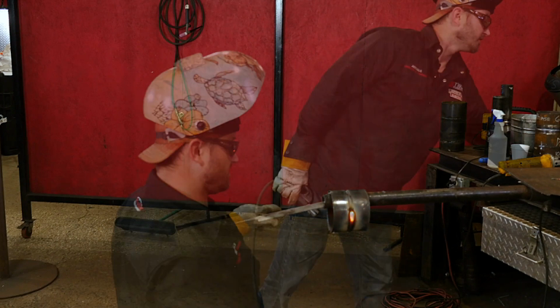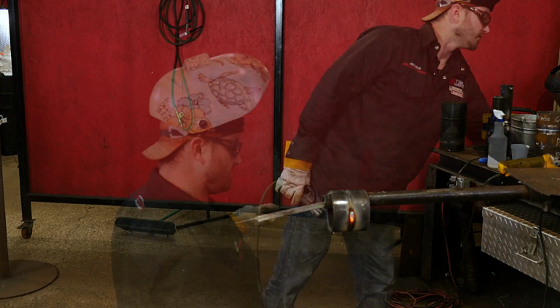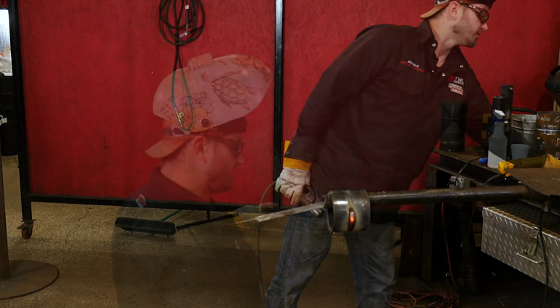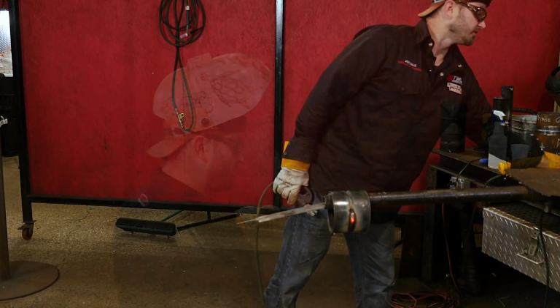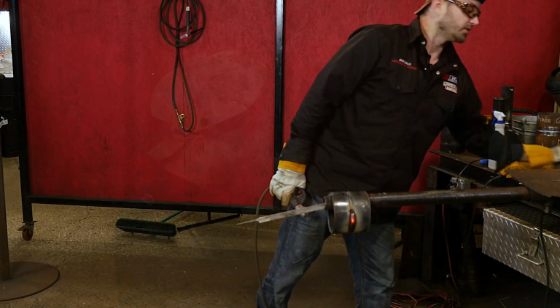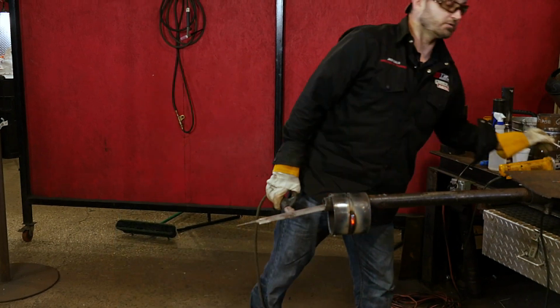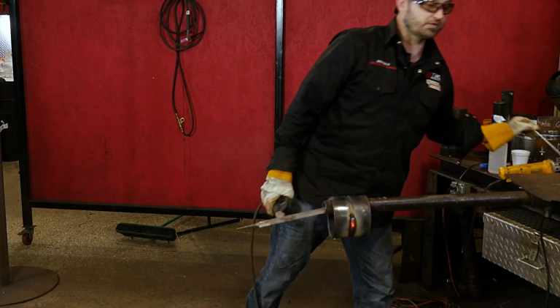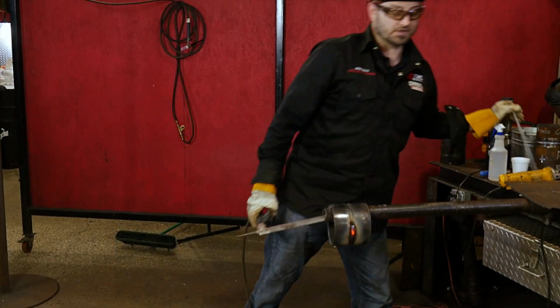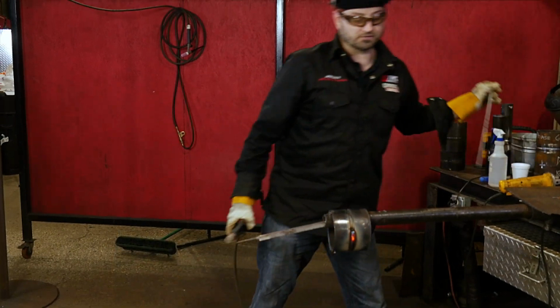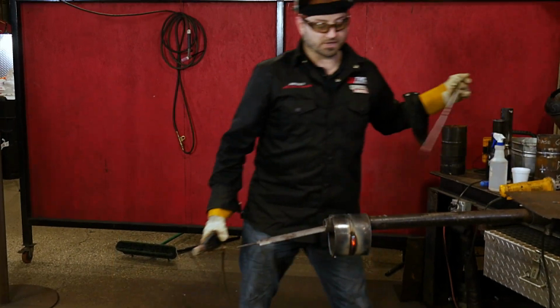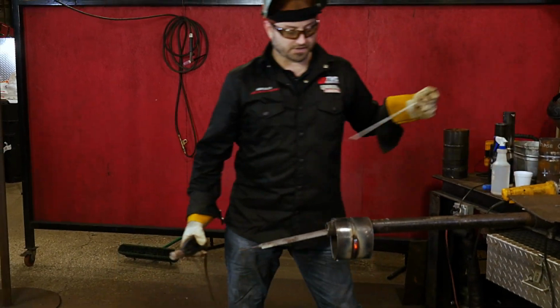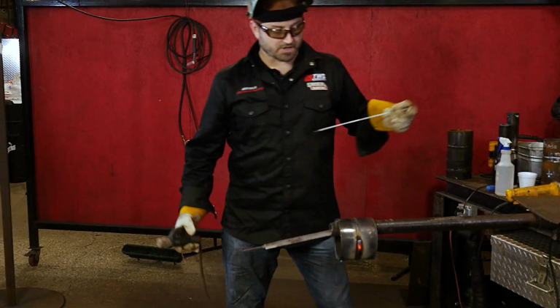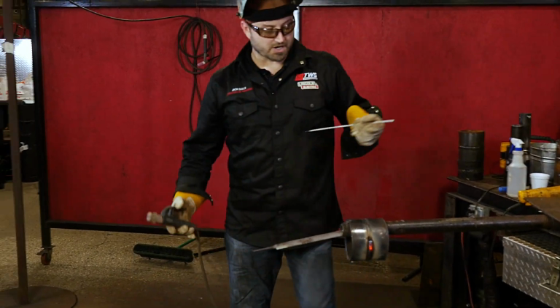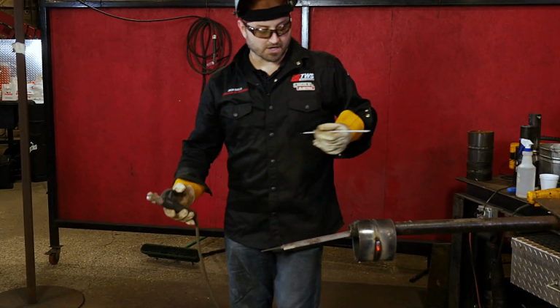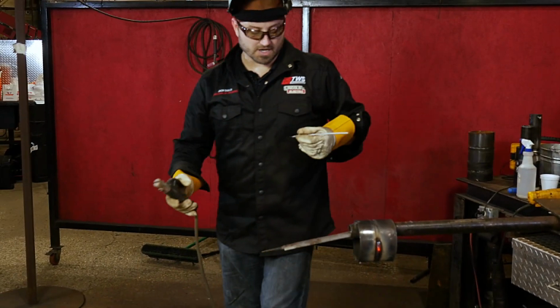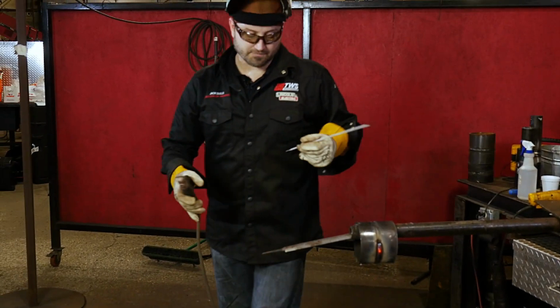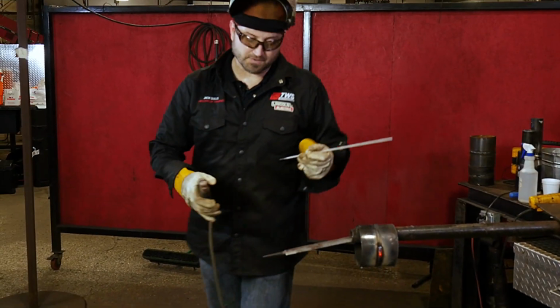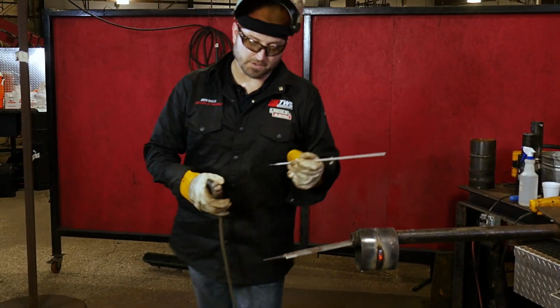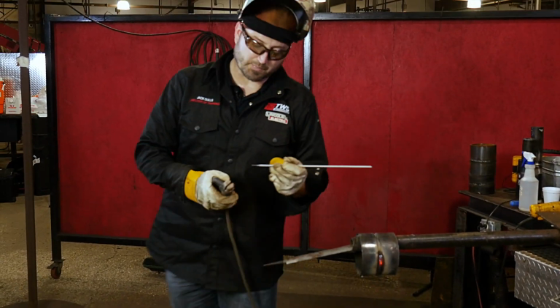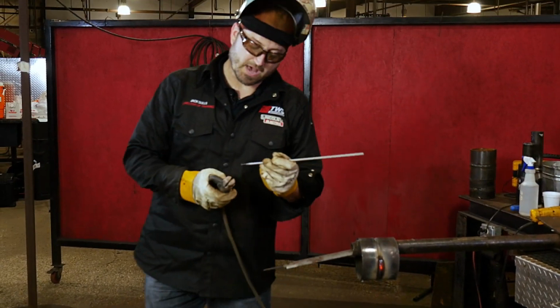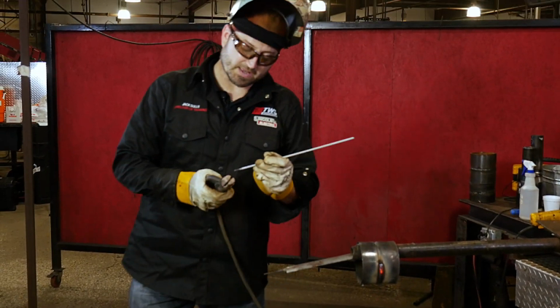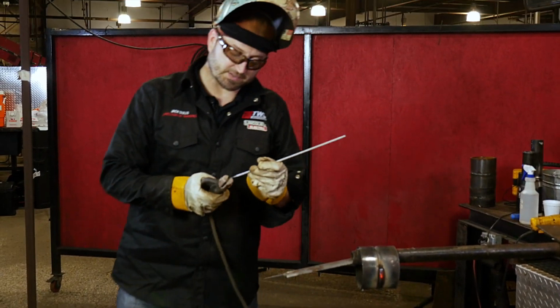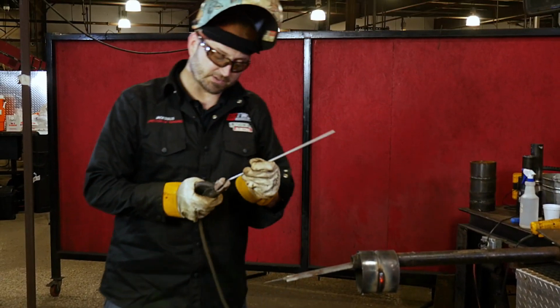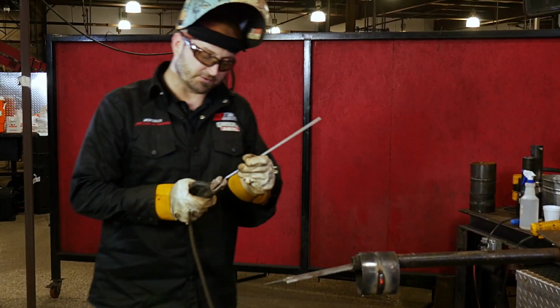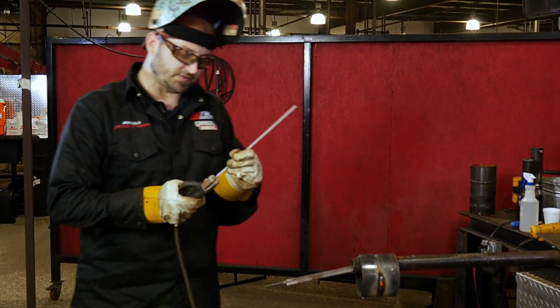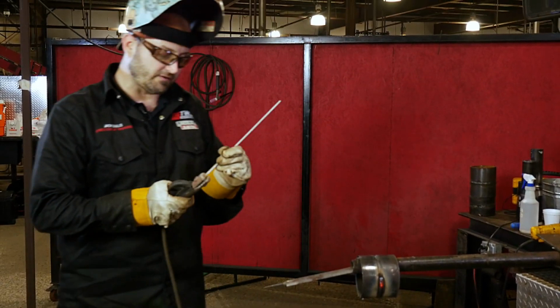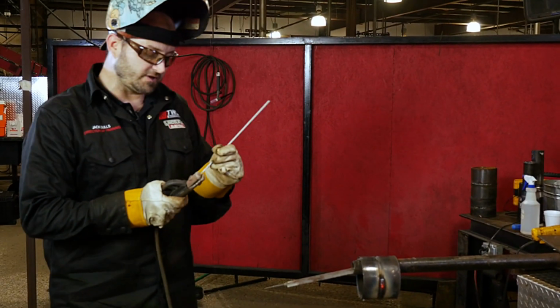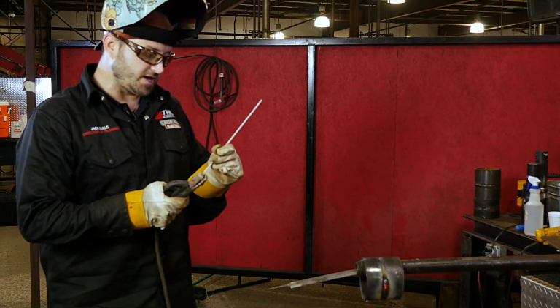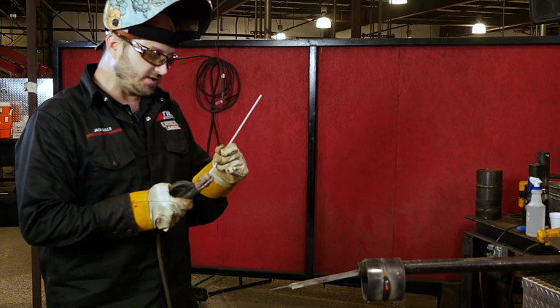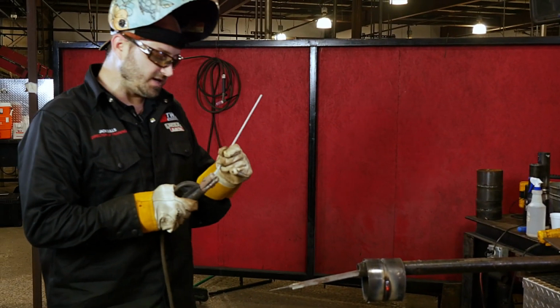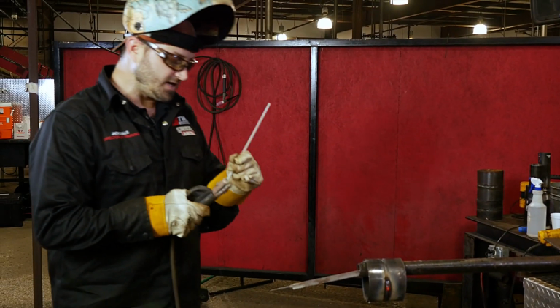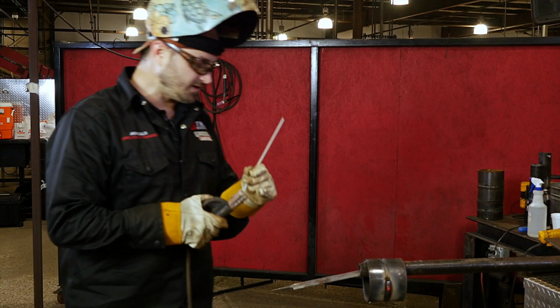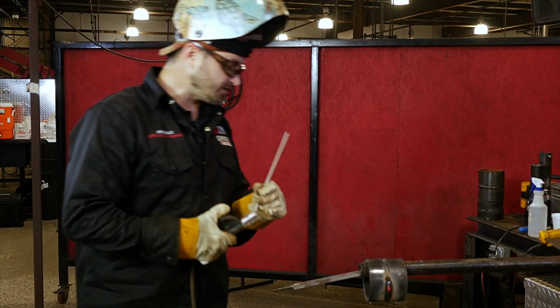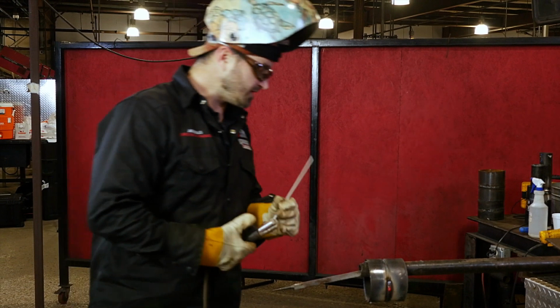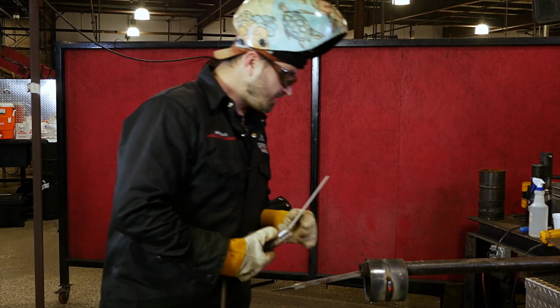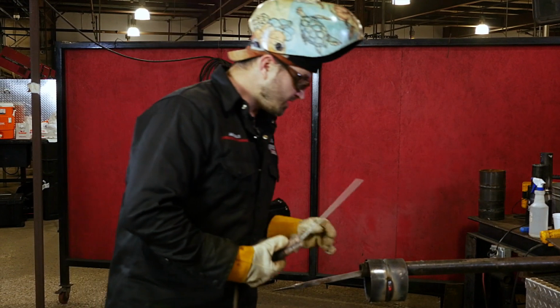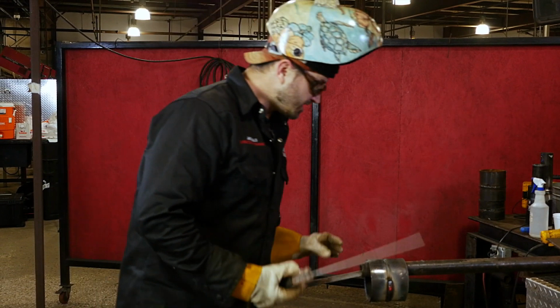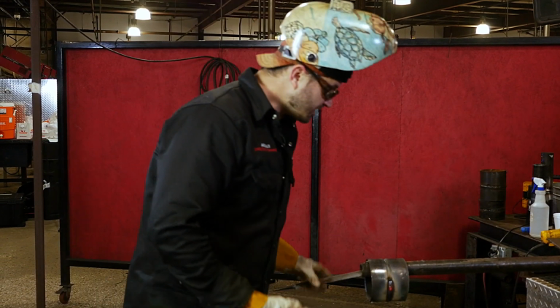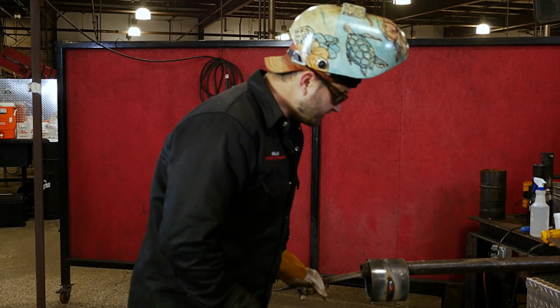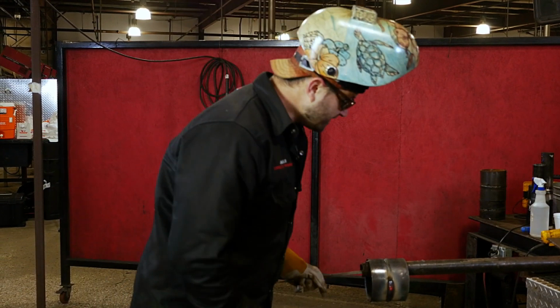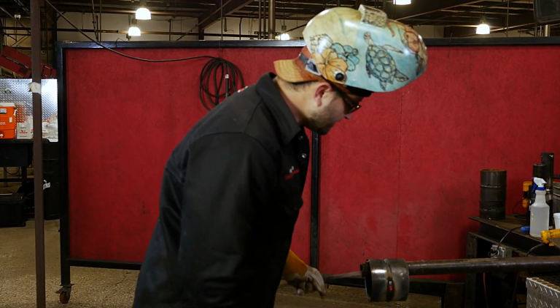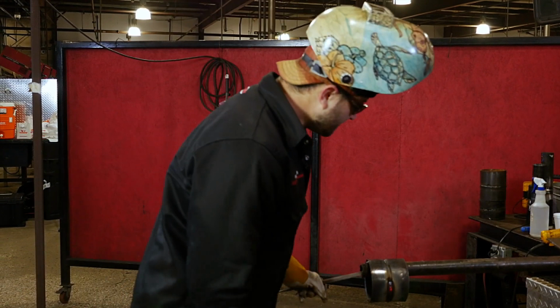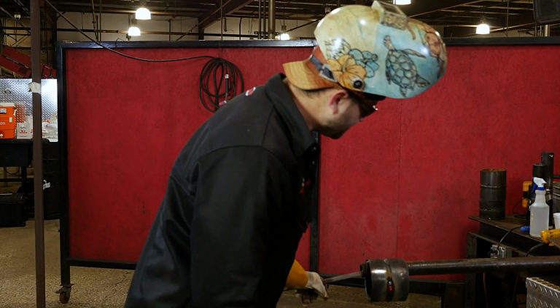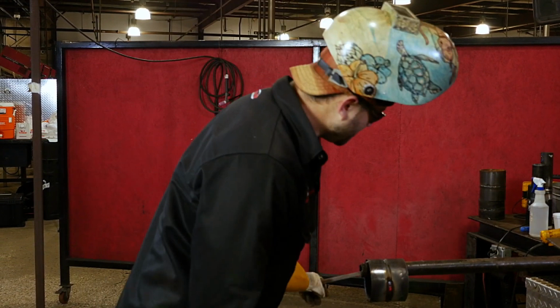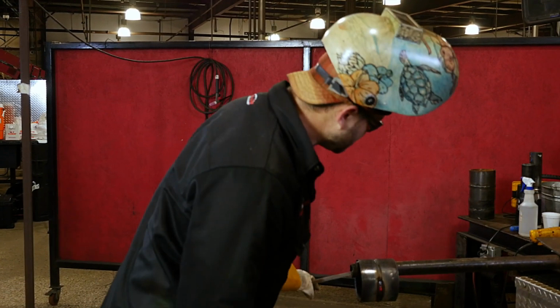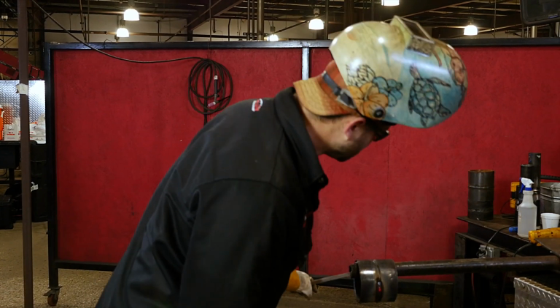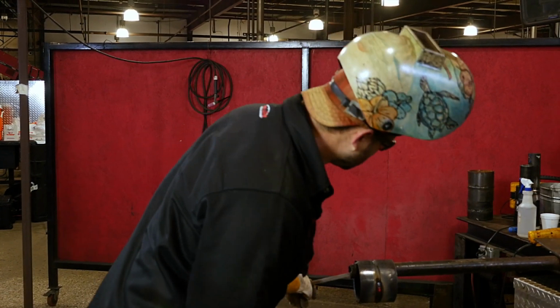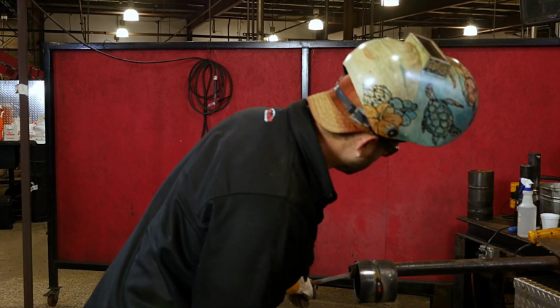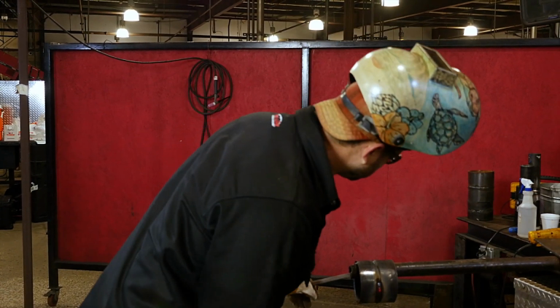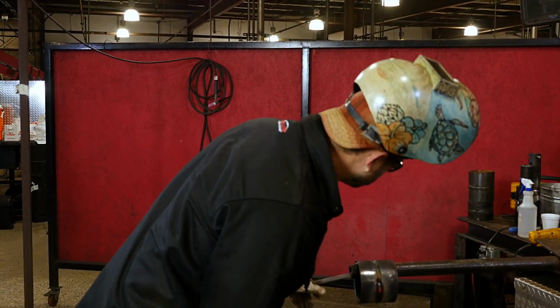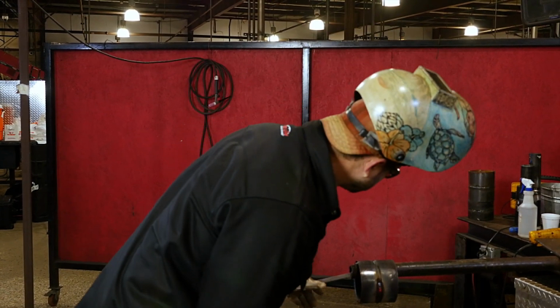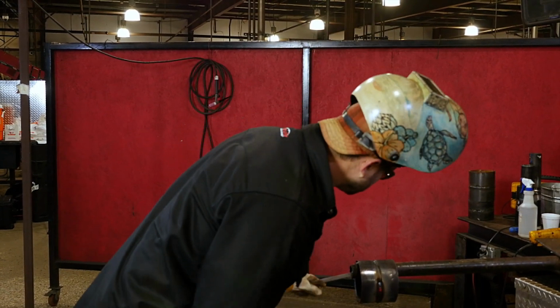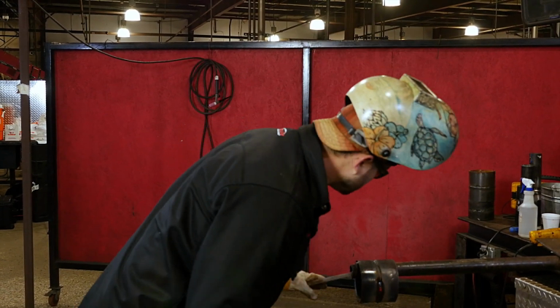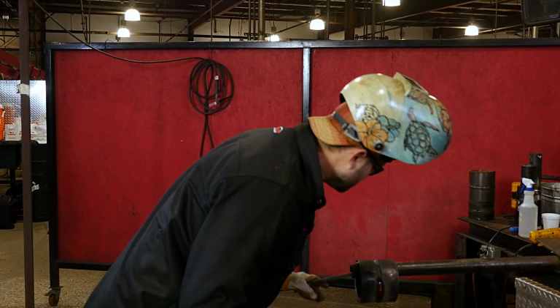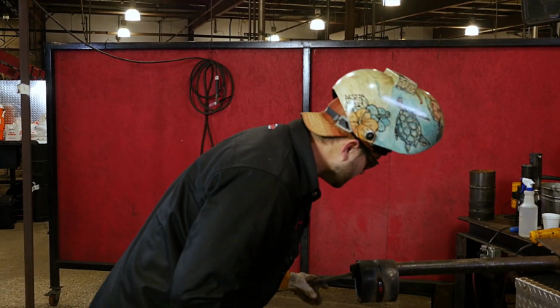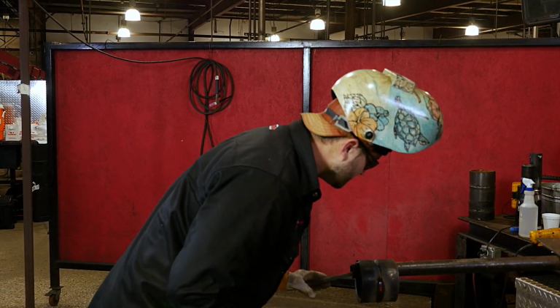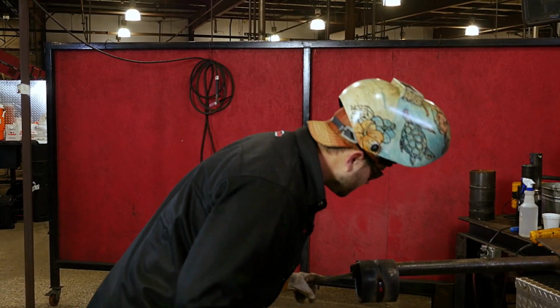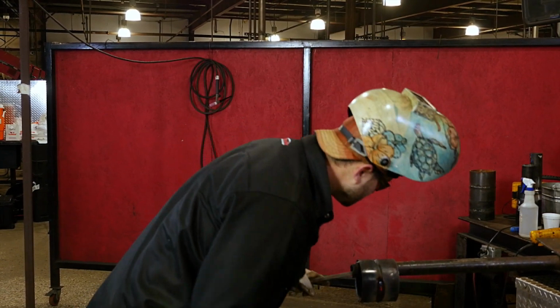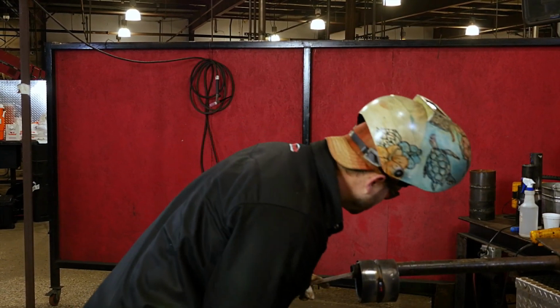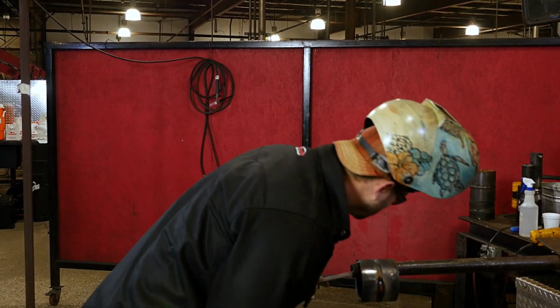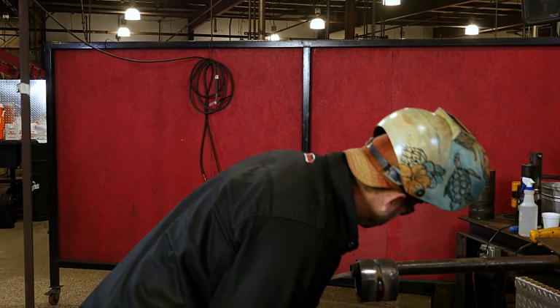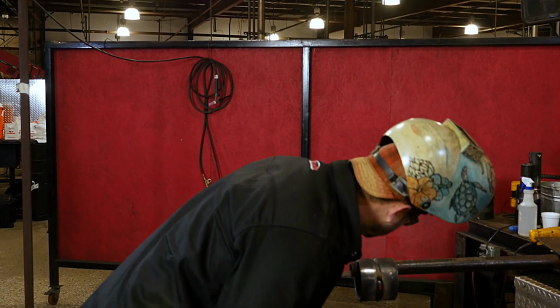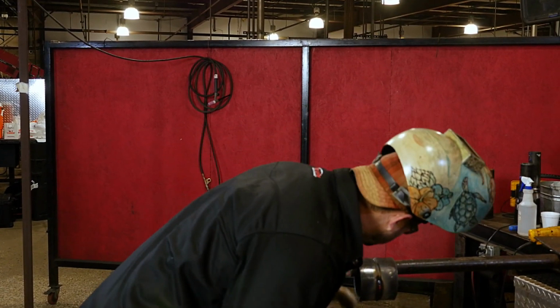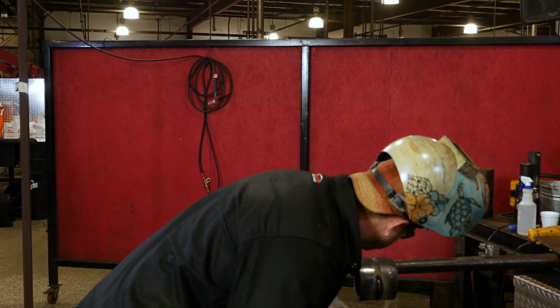So we're still running our fill pass here with 7018. I'm going to fill it up flush here. Let's continue on.